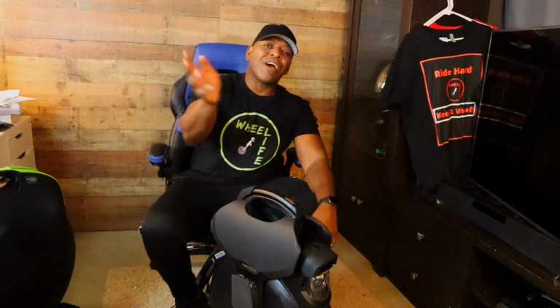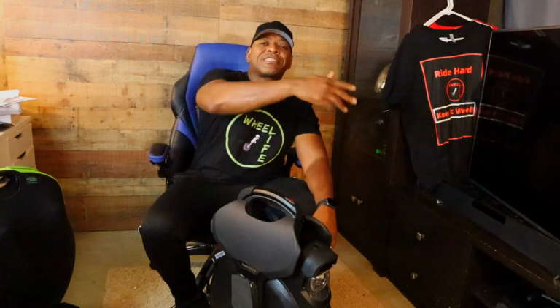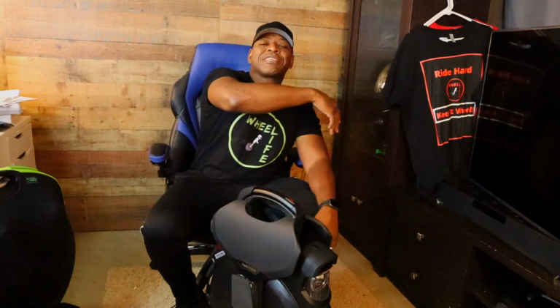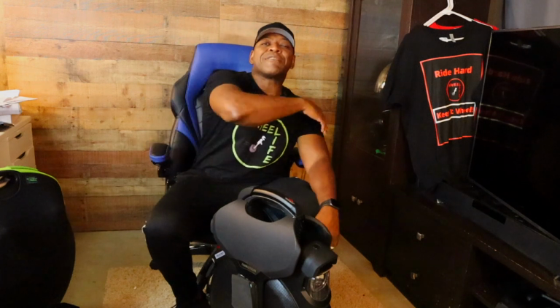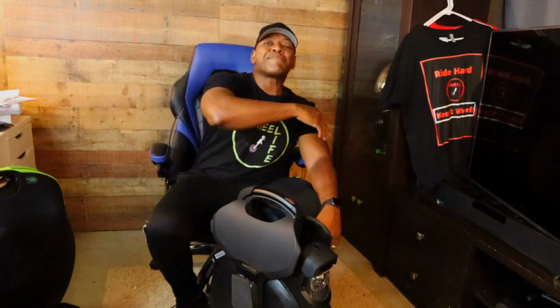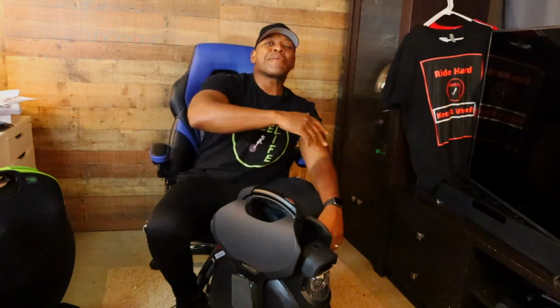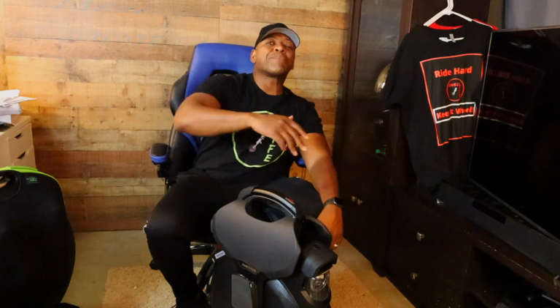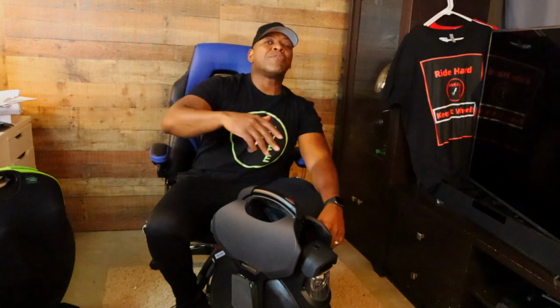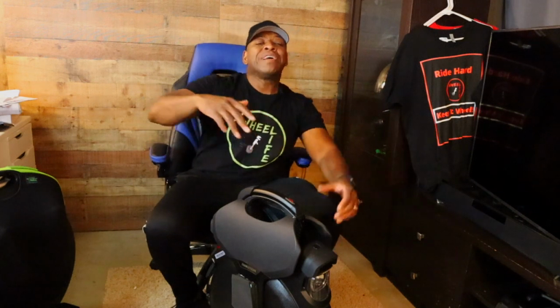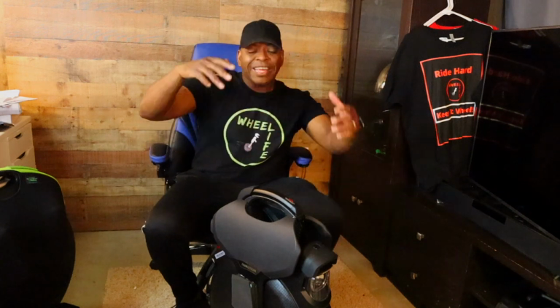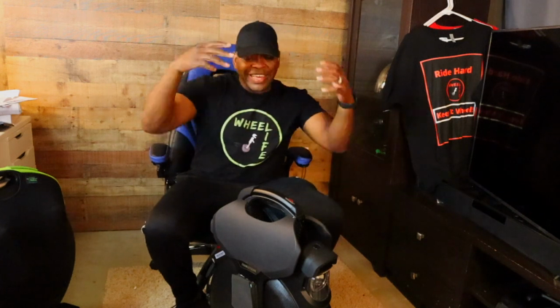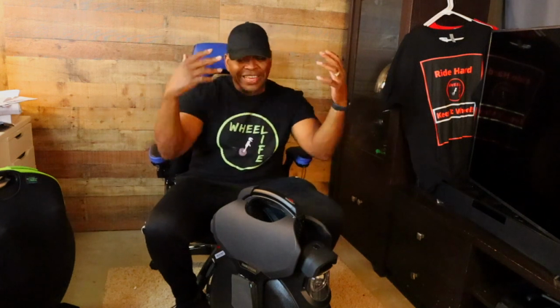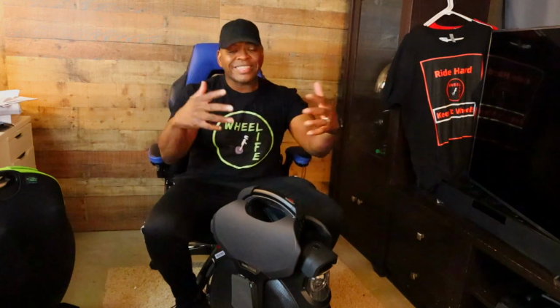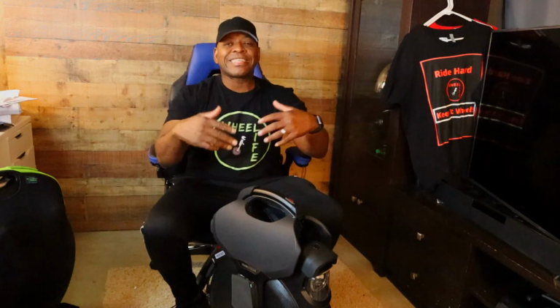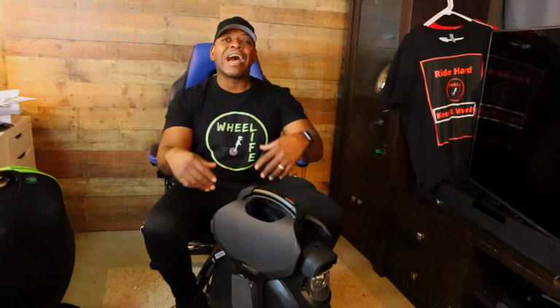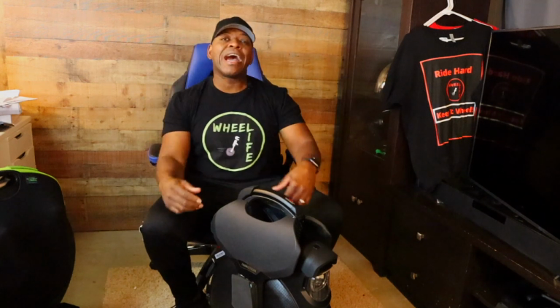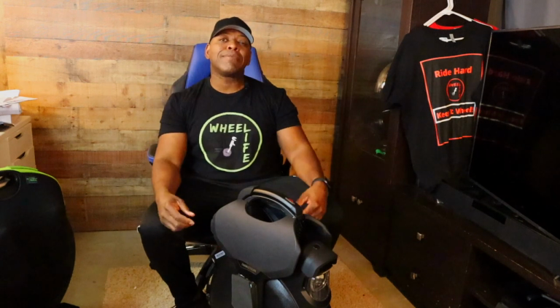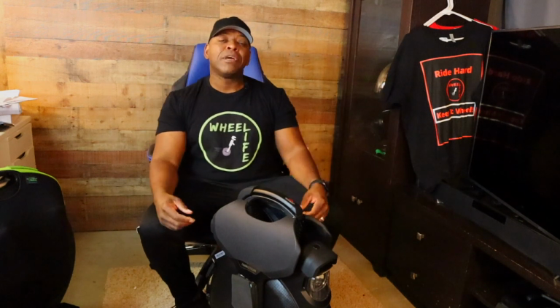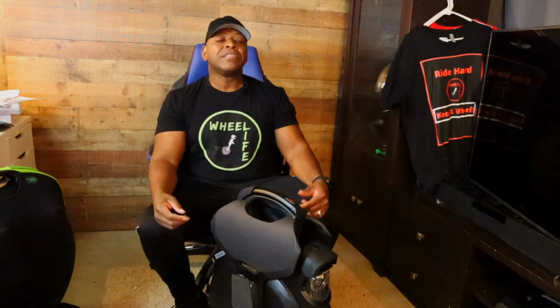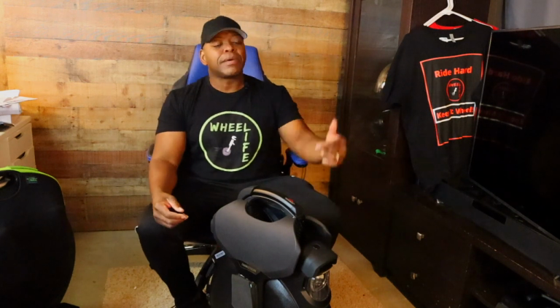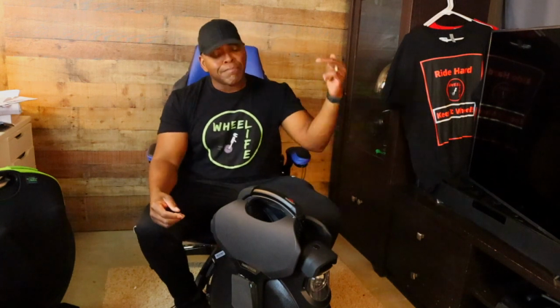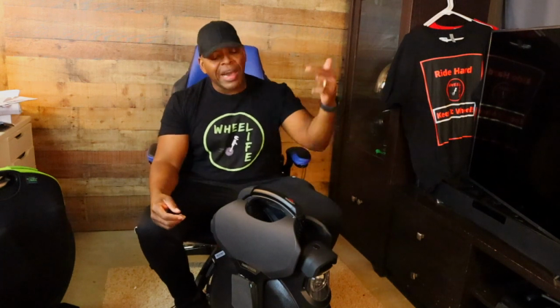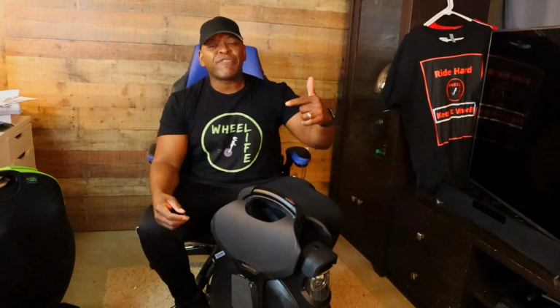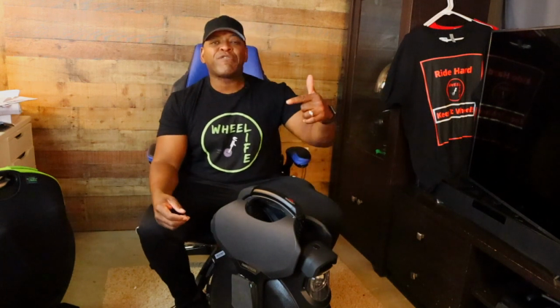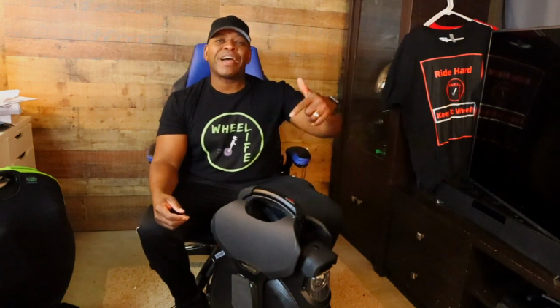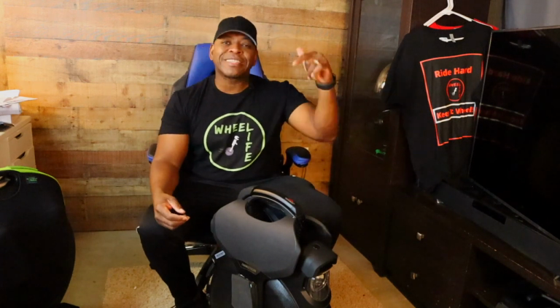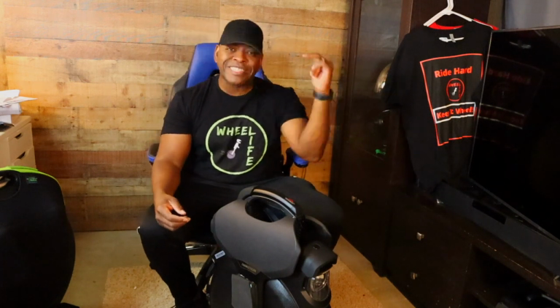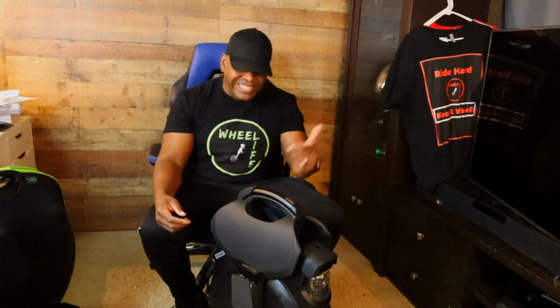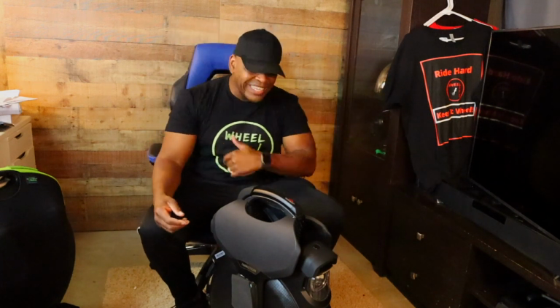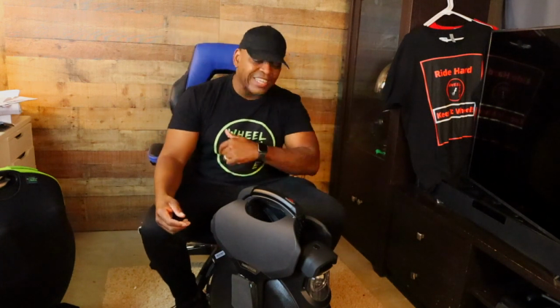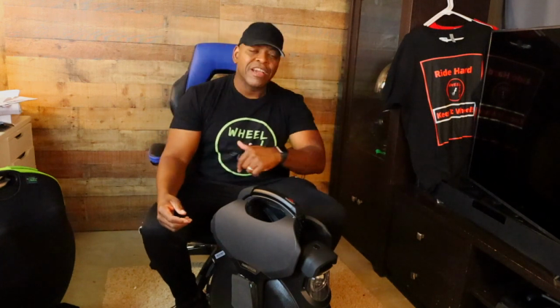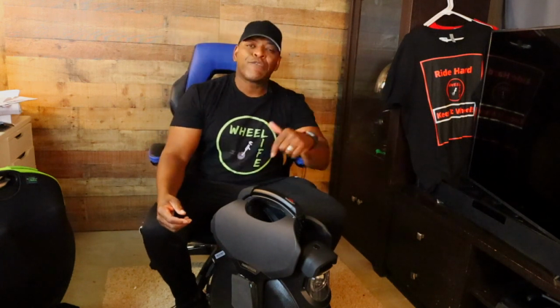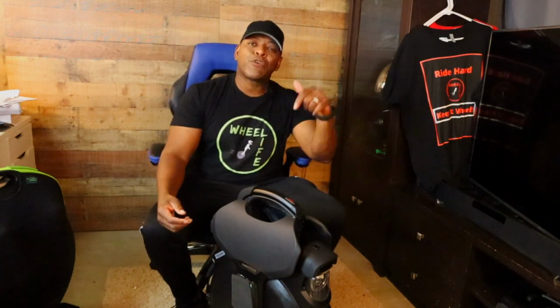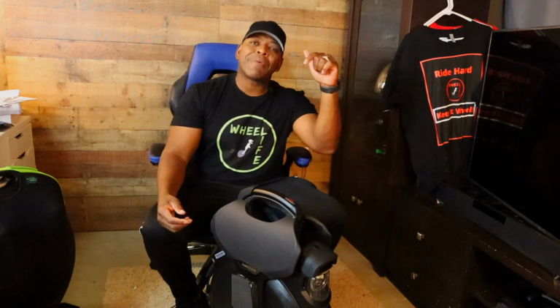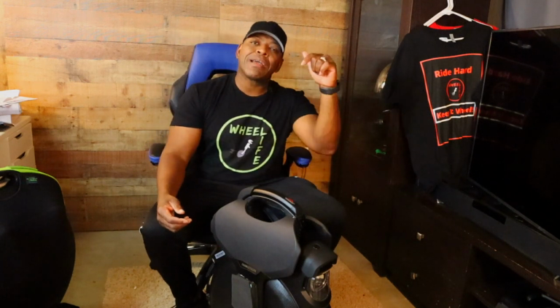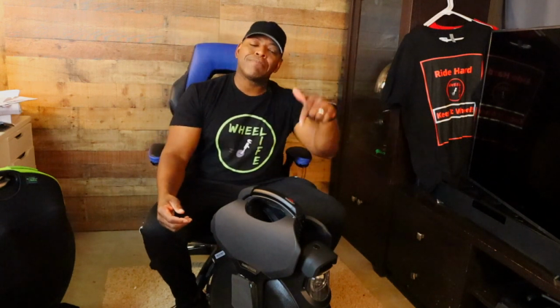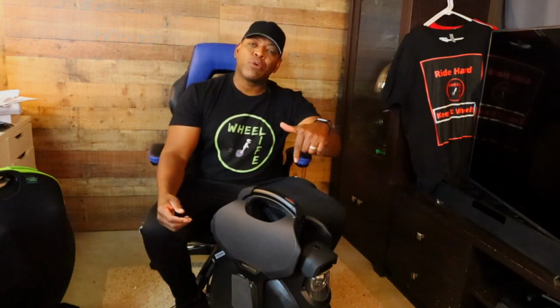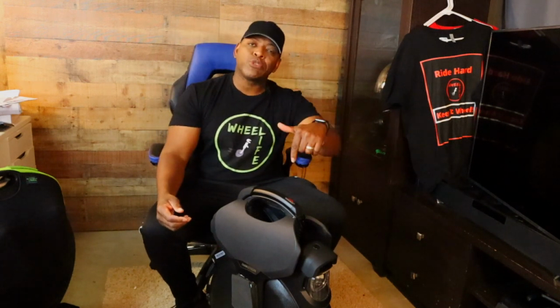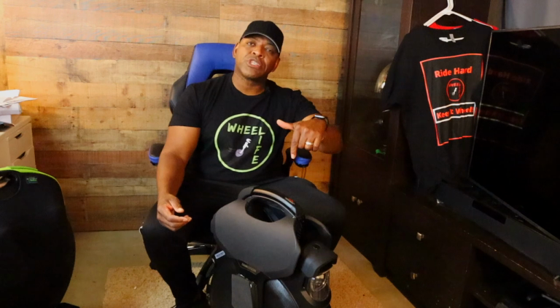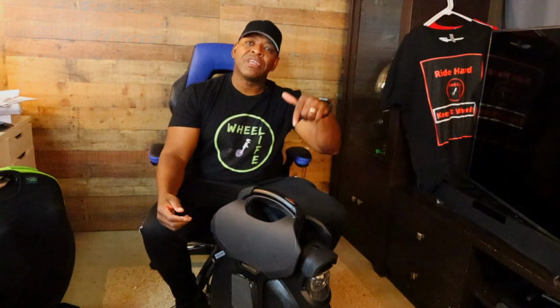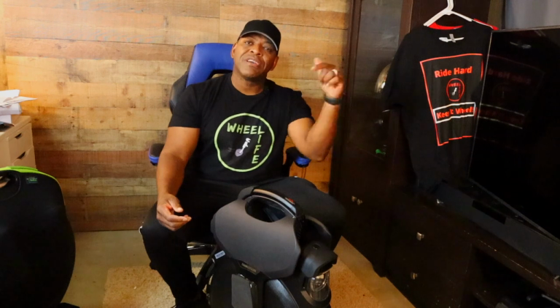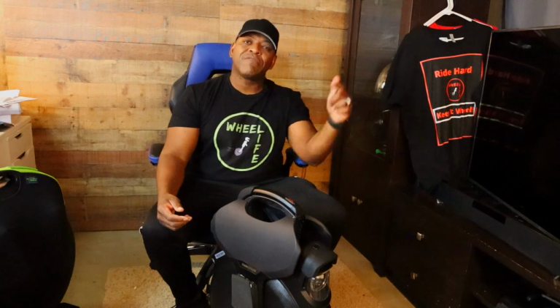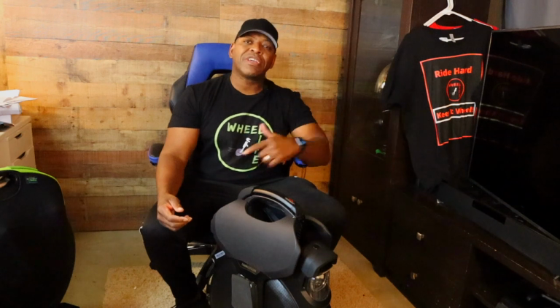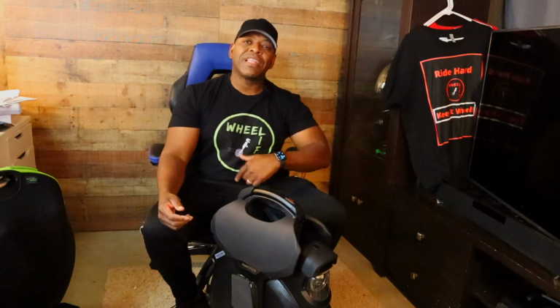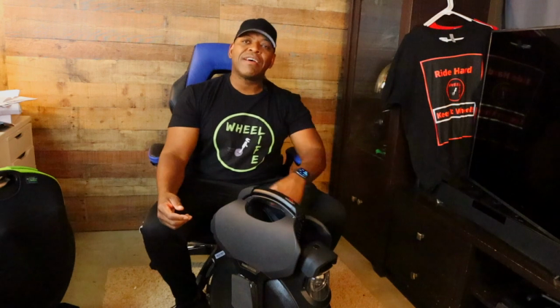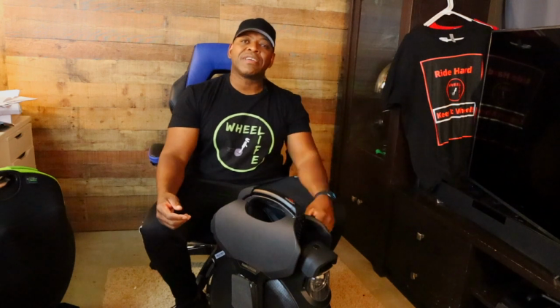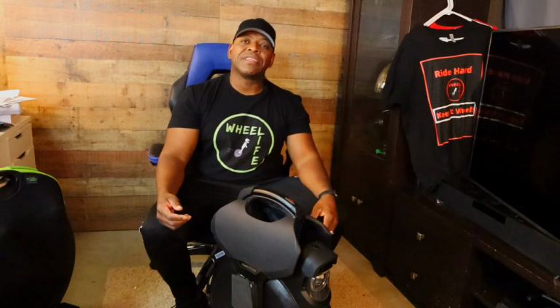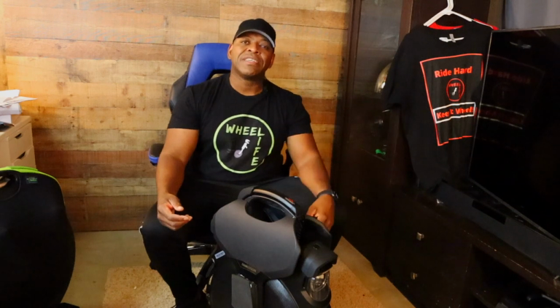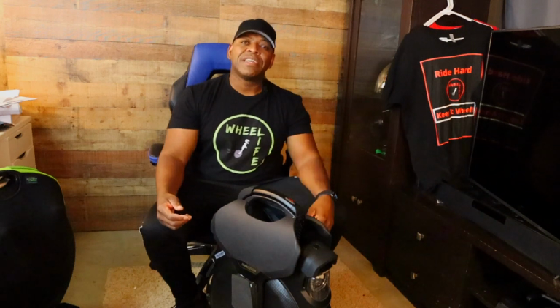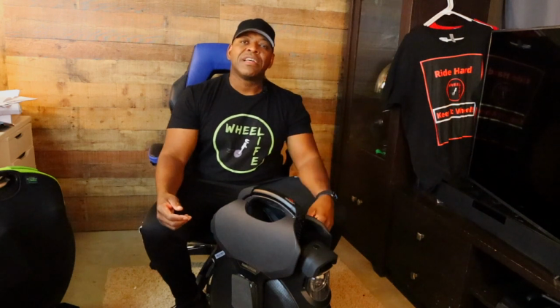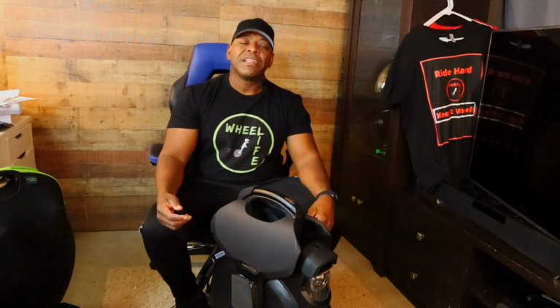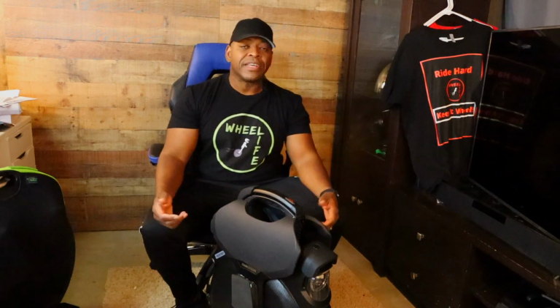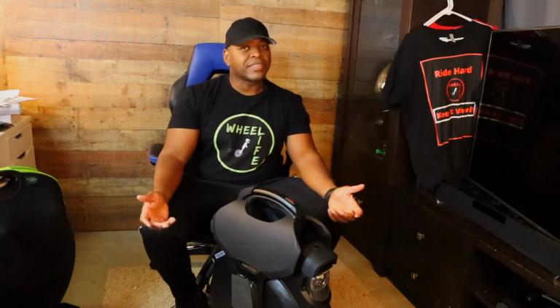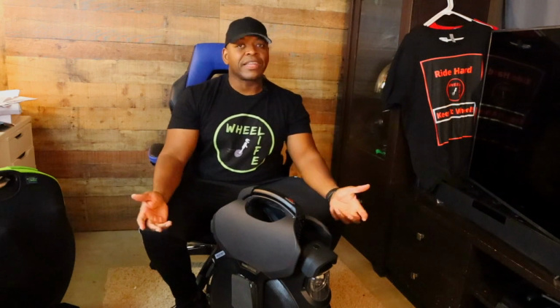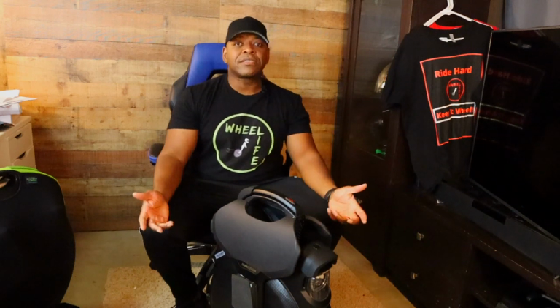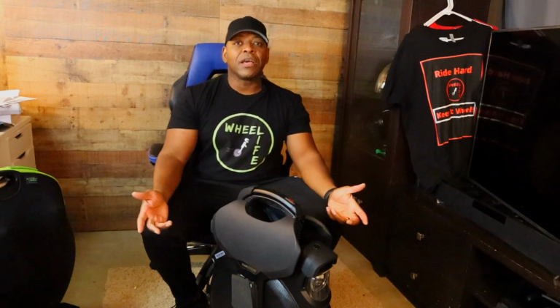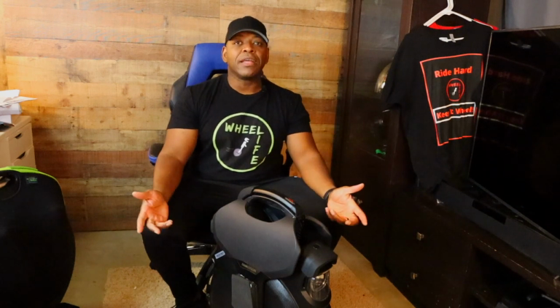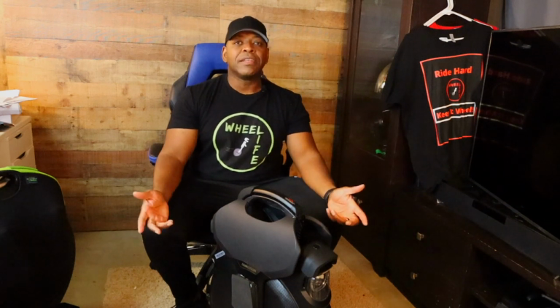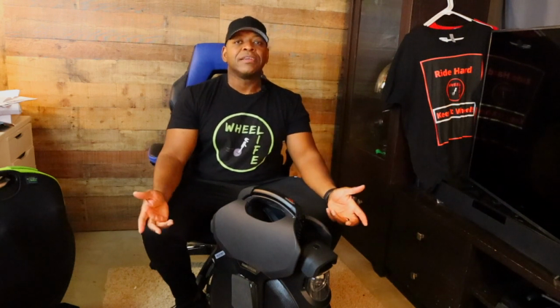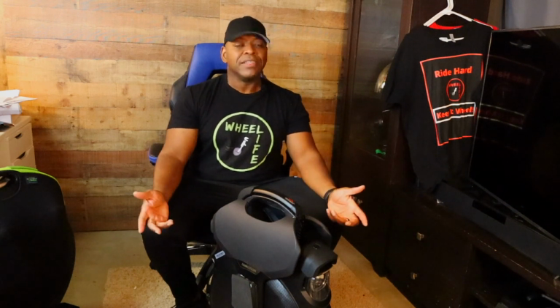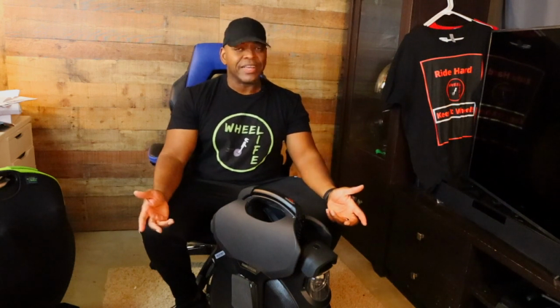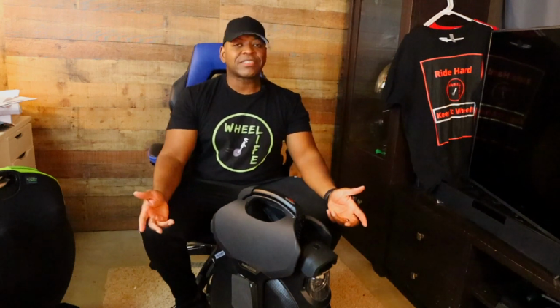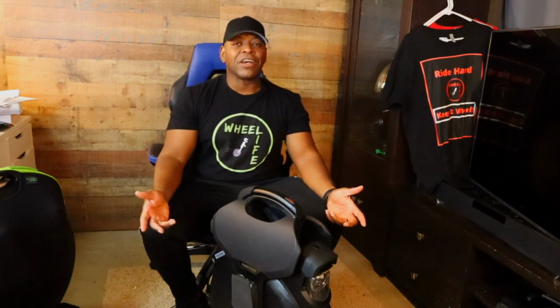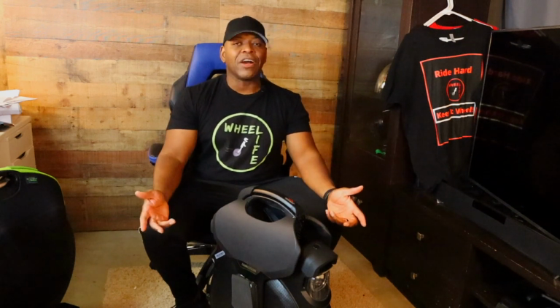What's up people? It's time to modify a seat for my Emotion V11. Let's get it done, let's go.